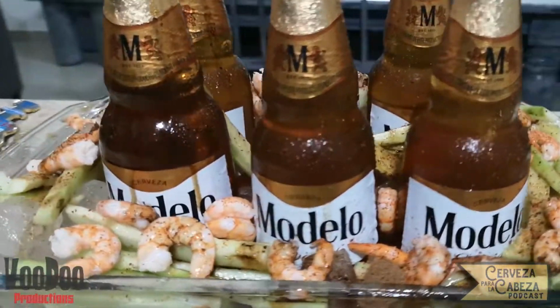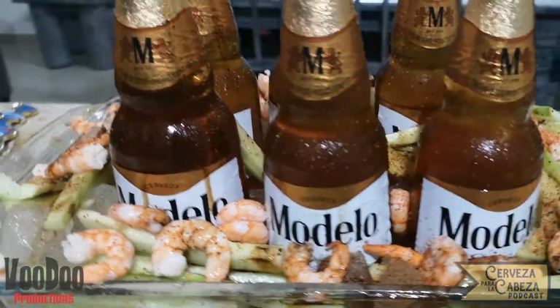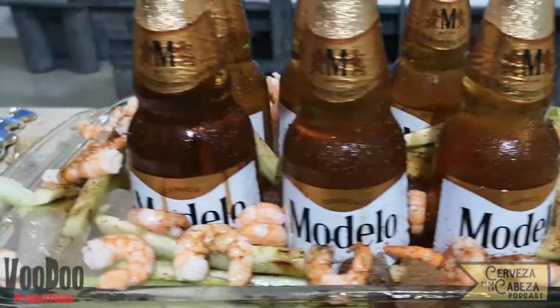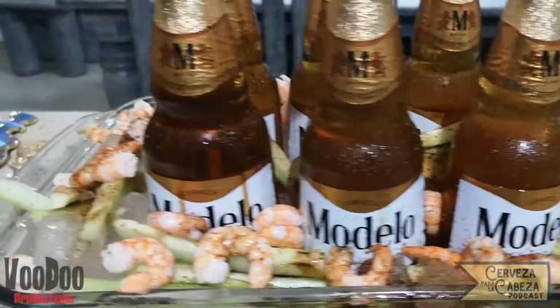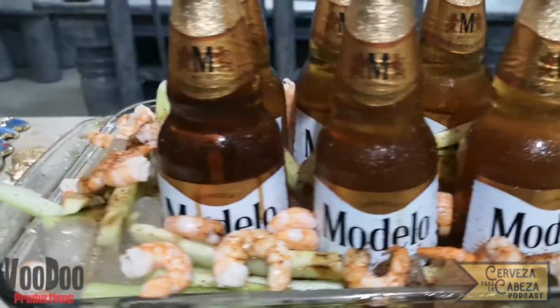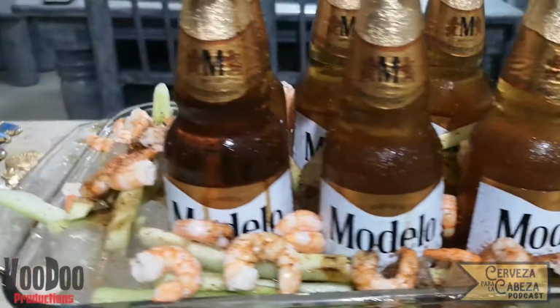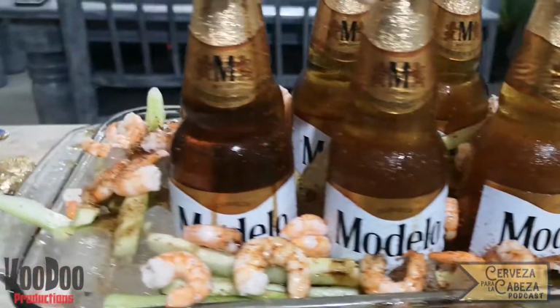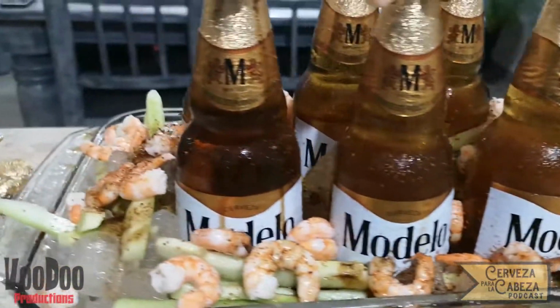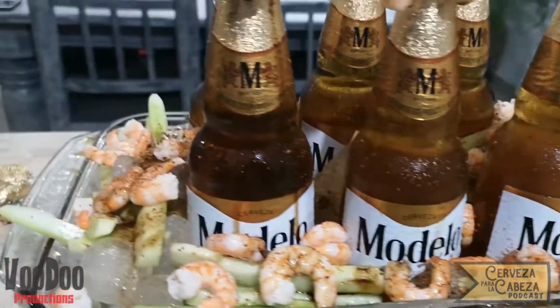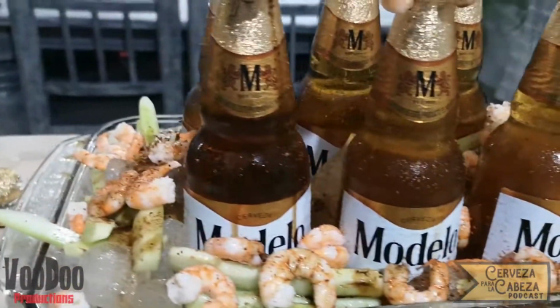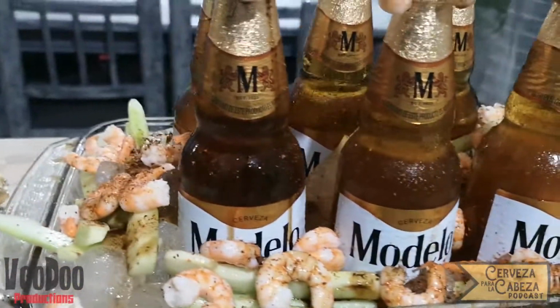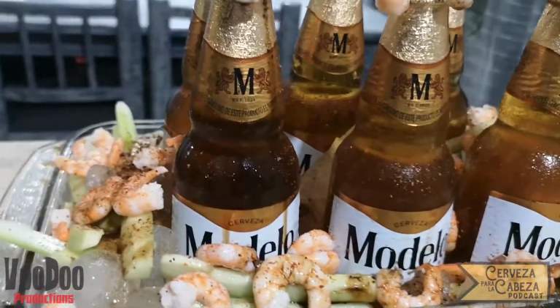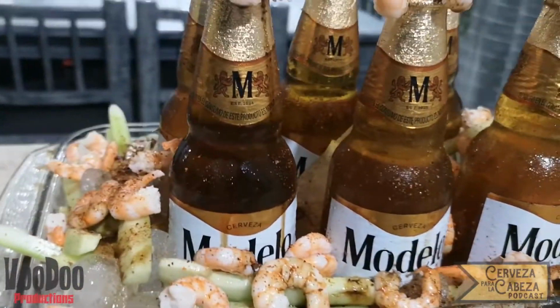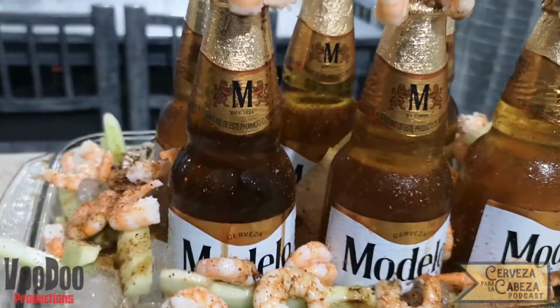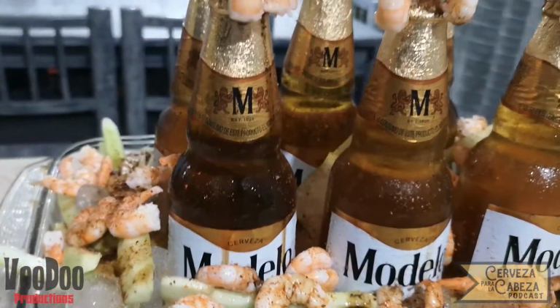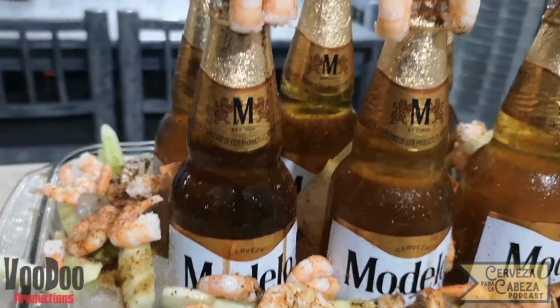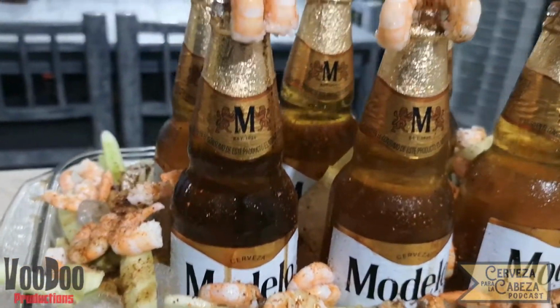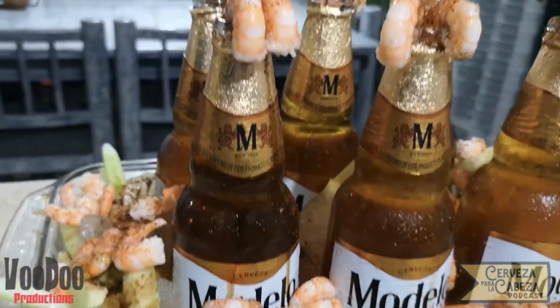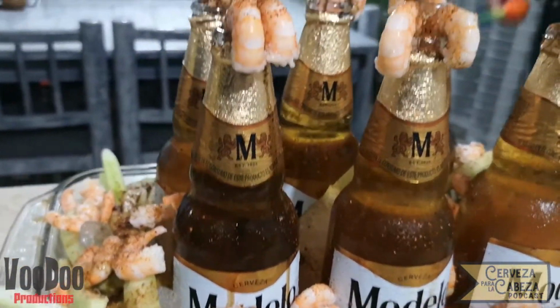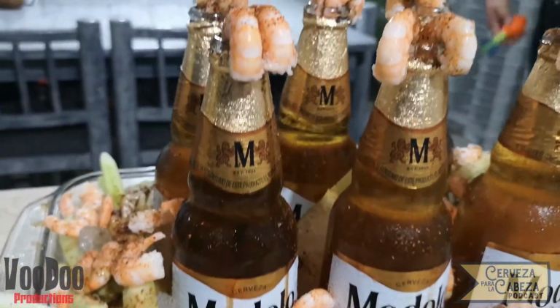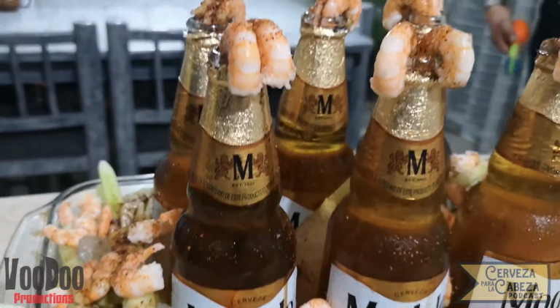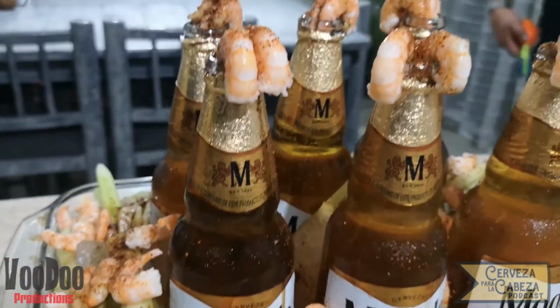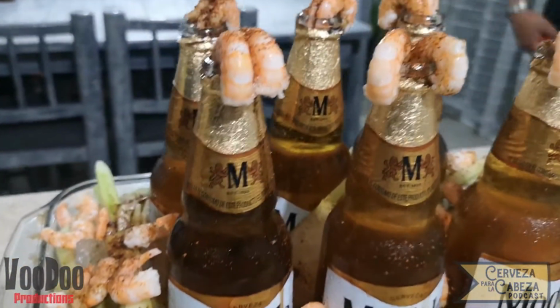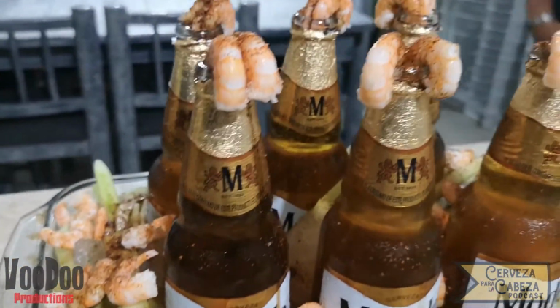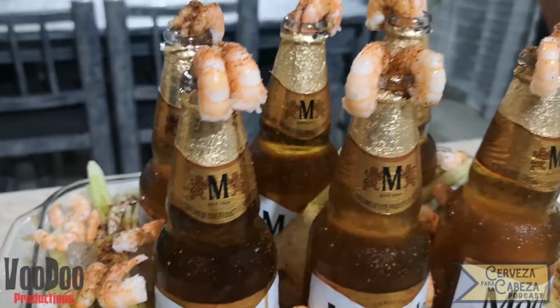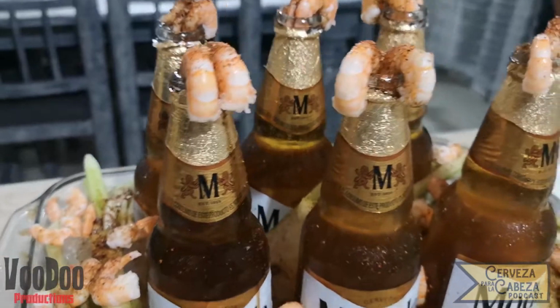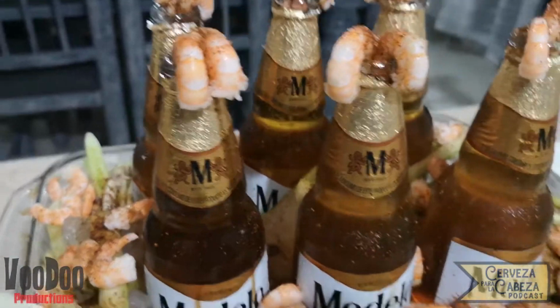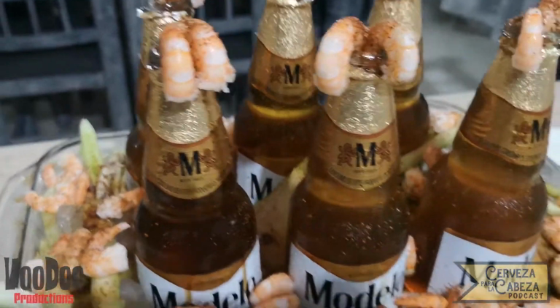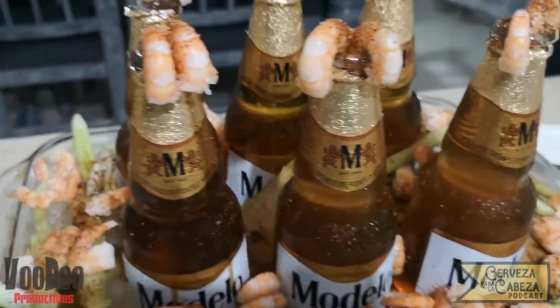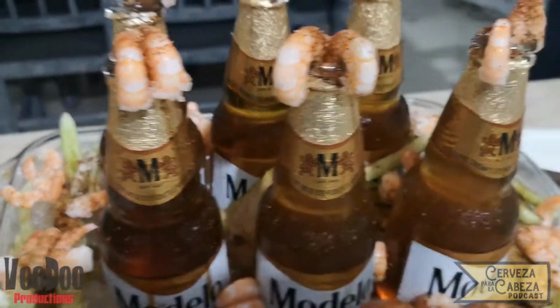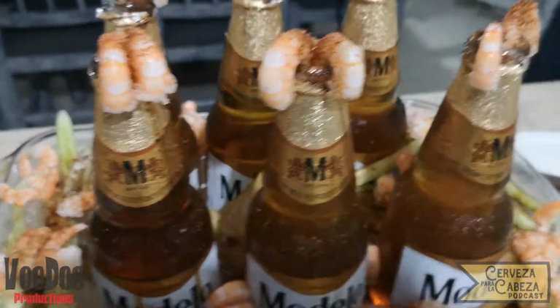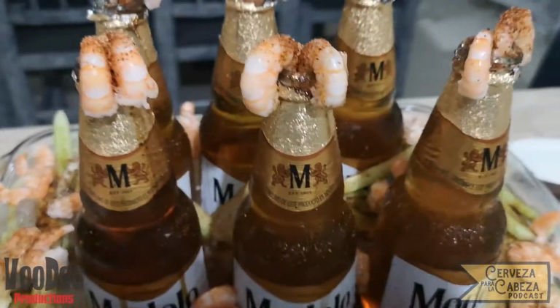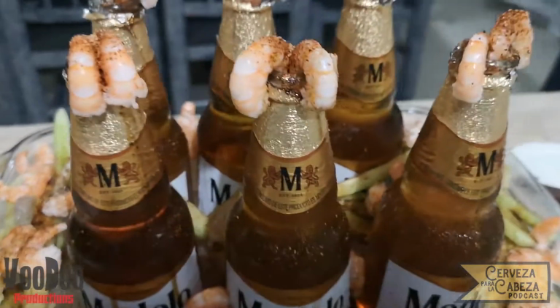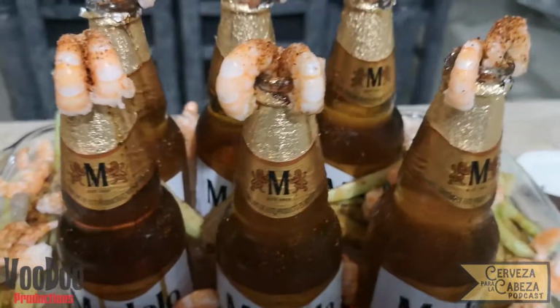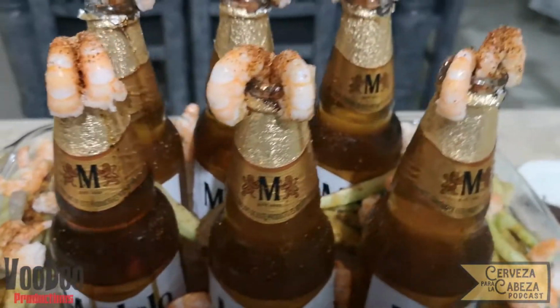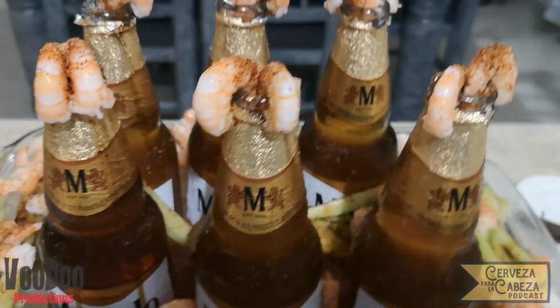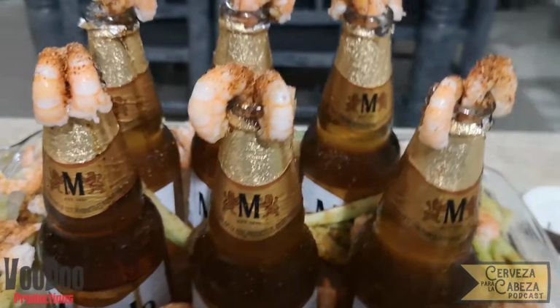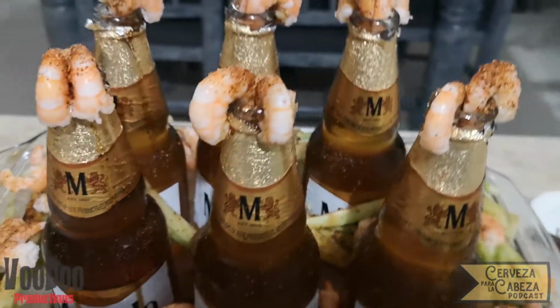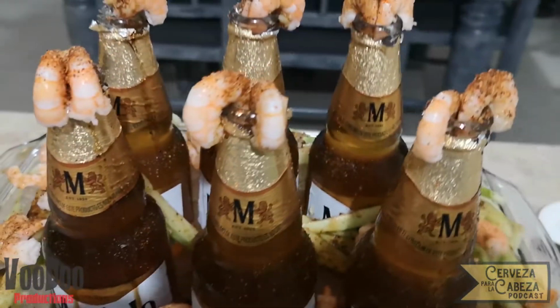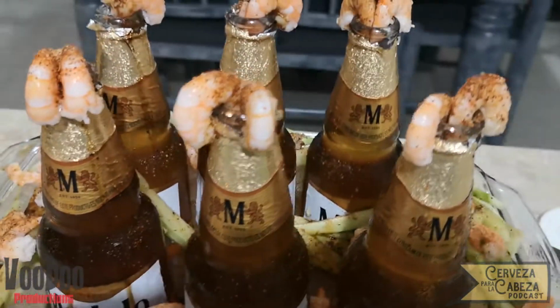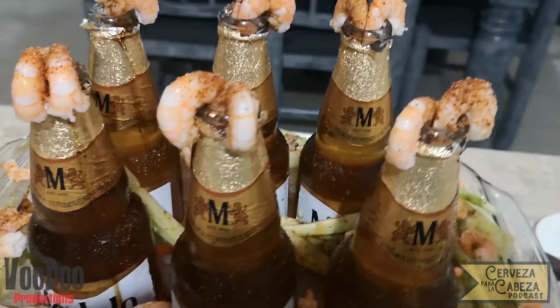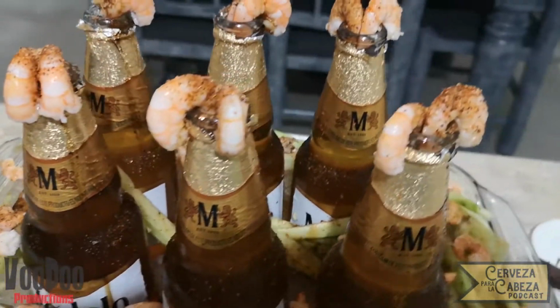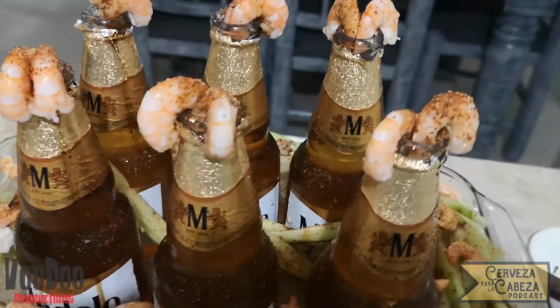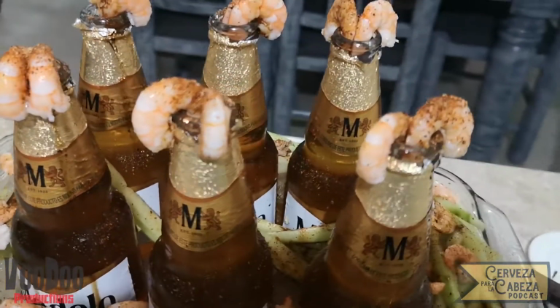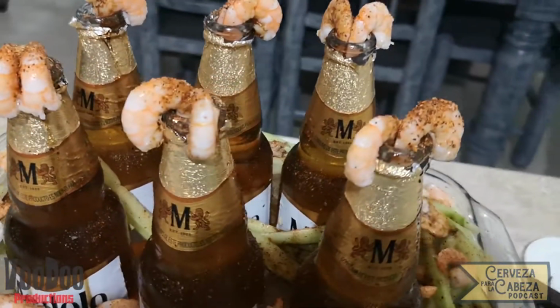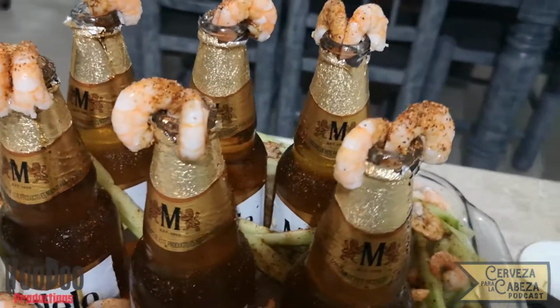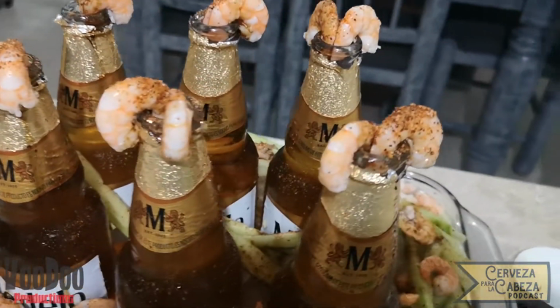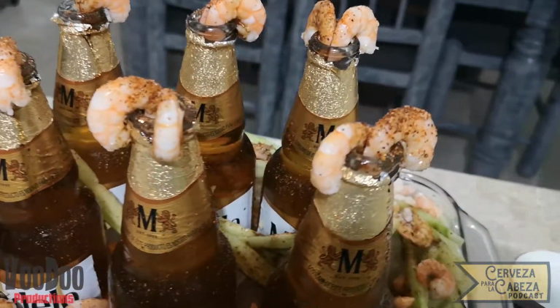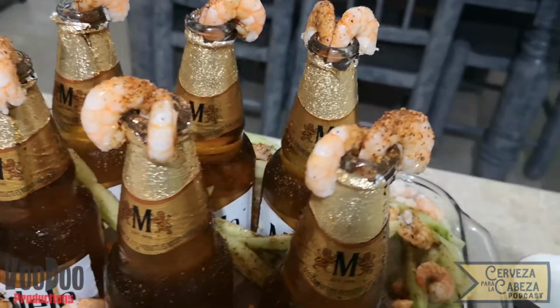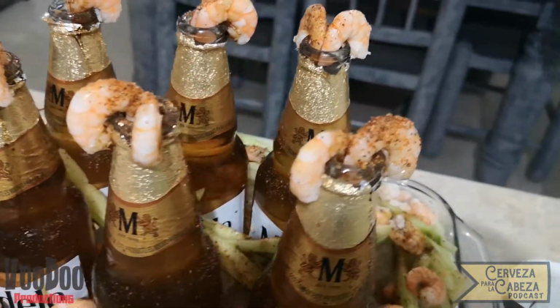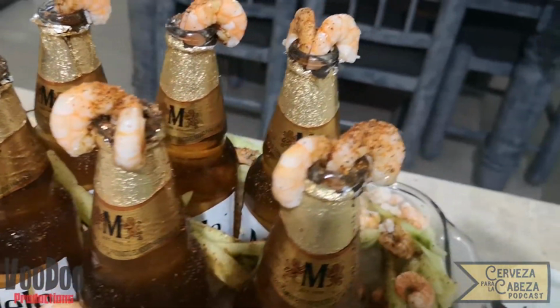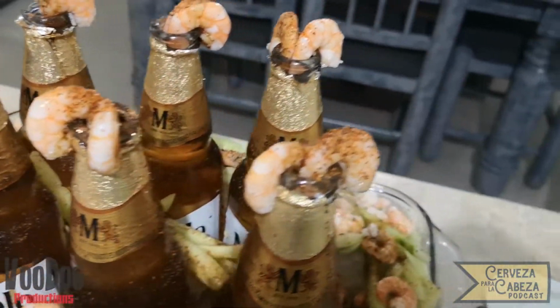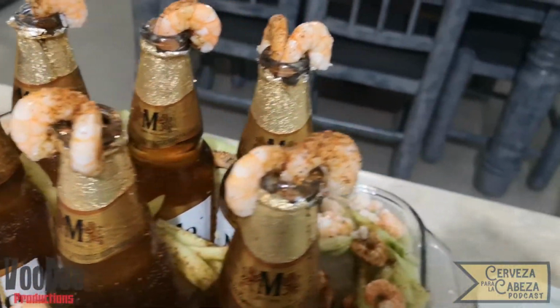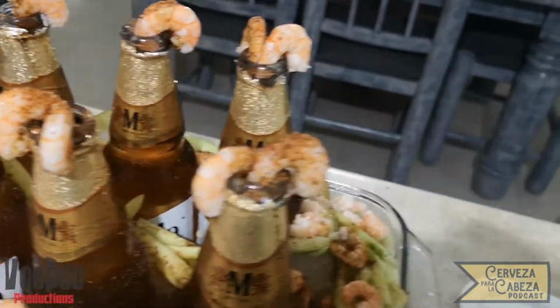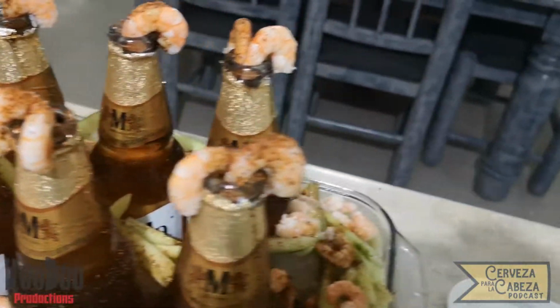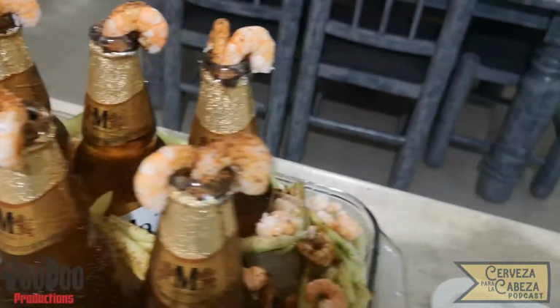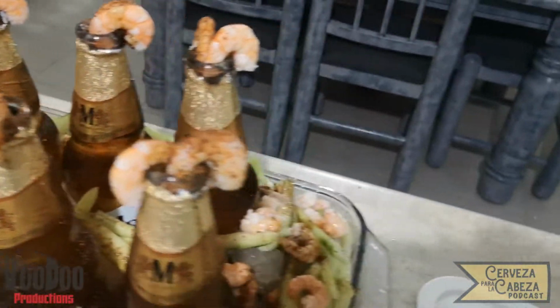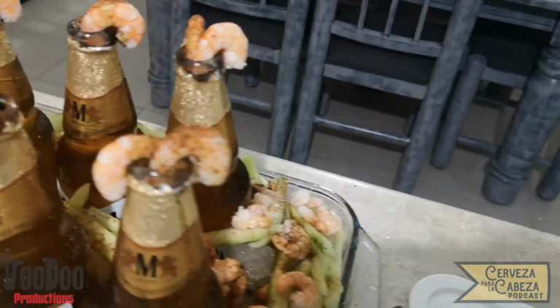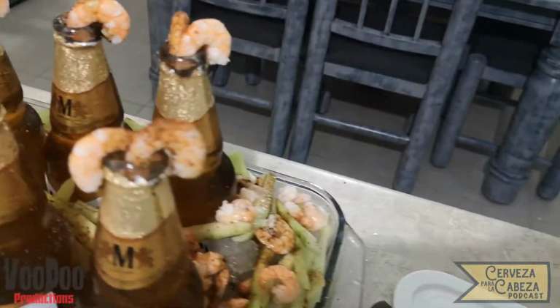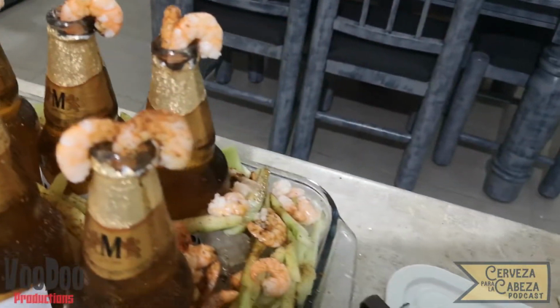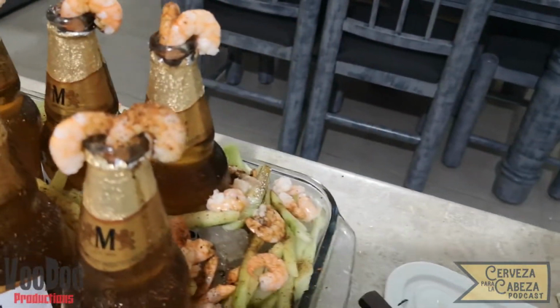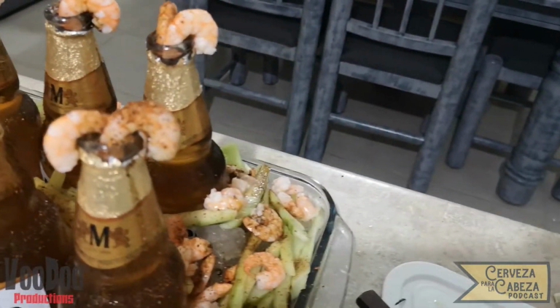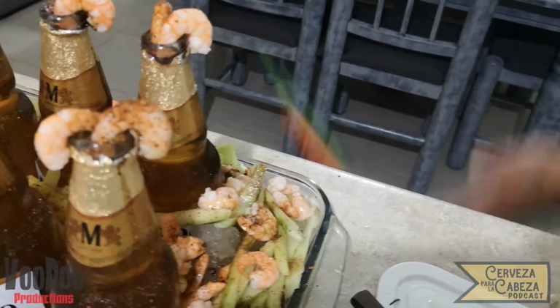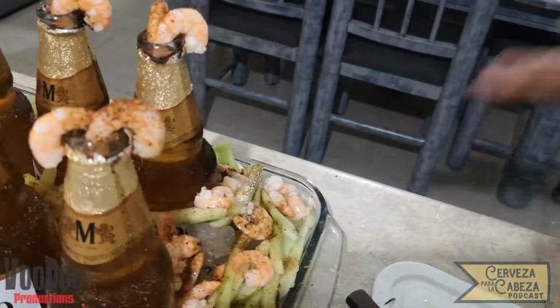La verdad es que se ve deliciosa. Si es algo que te interesa saber cómo hacerlo, síguenos. La verdad es que se ve muy interesante.